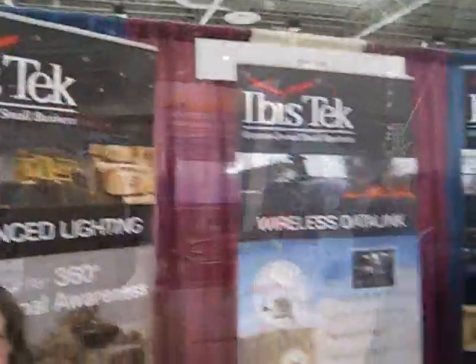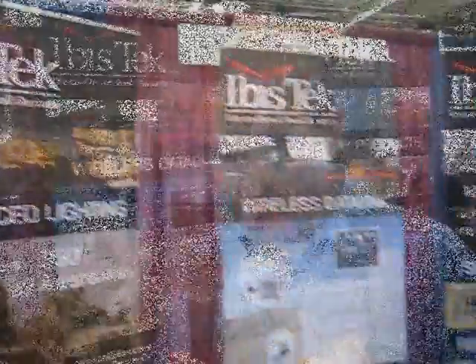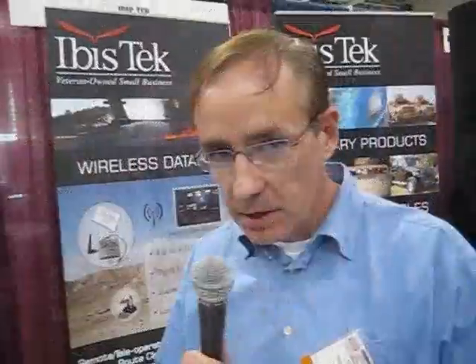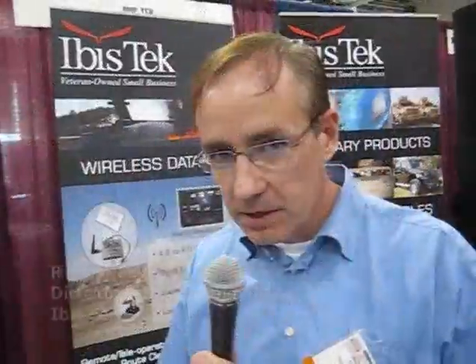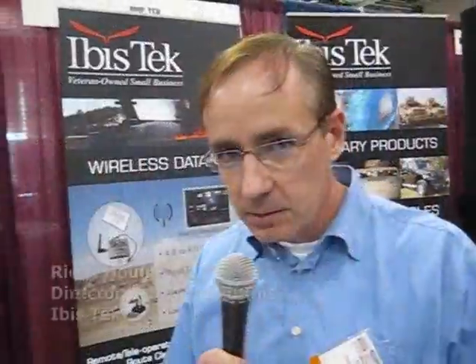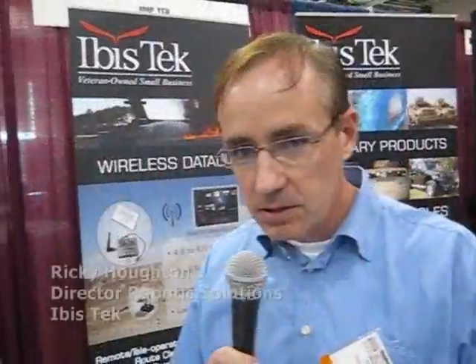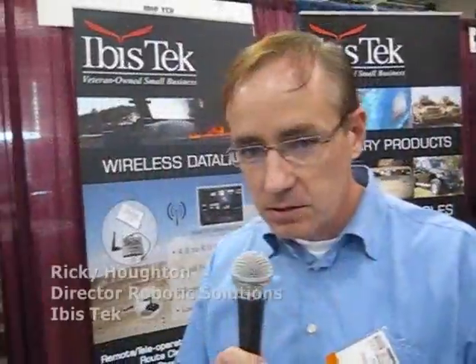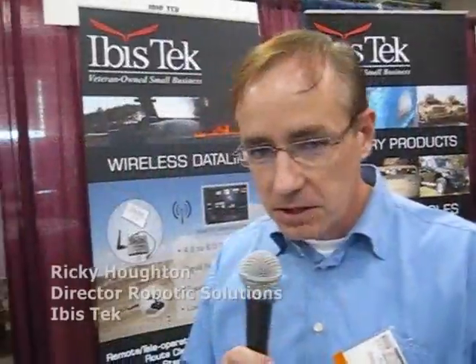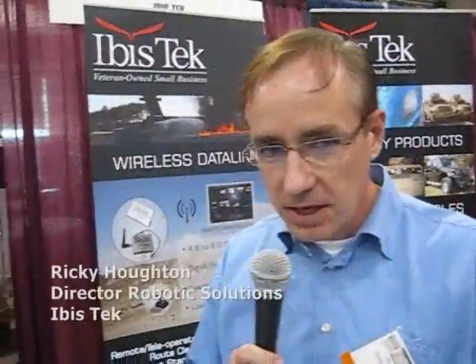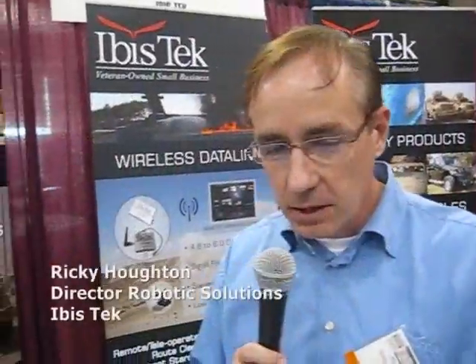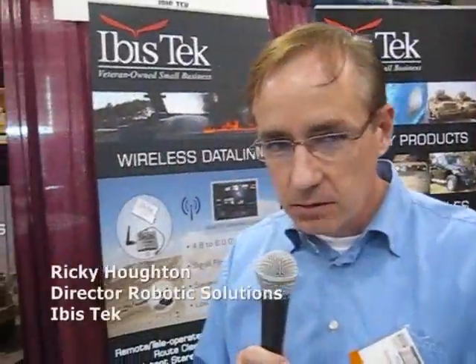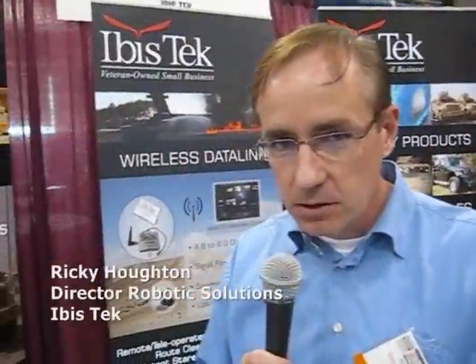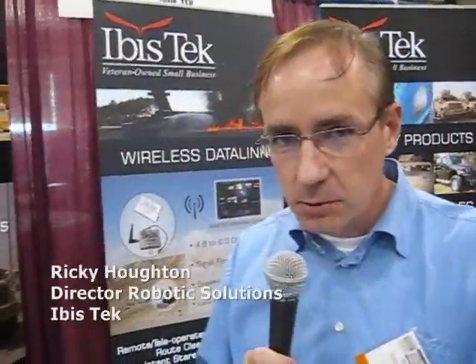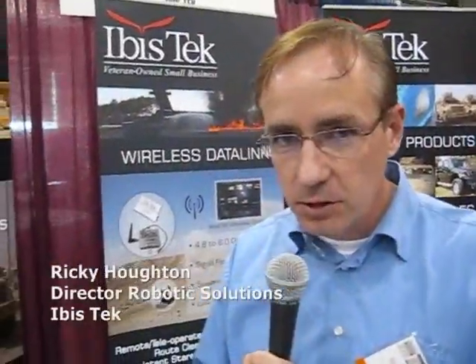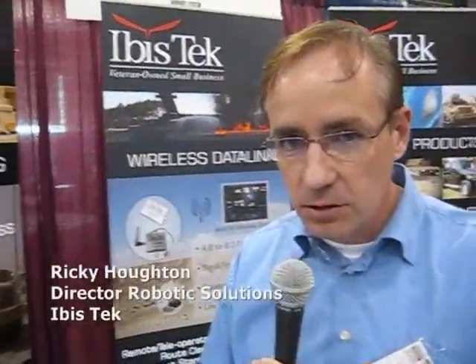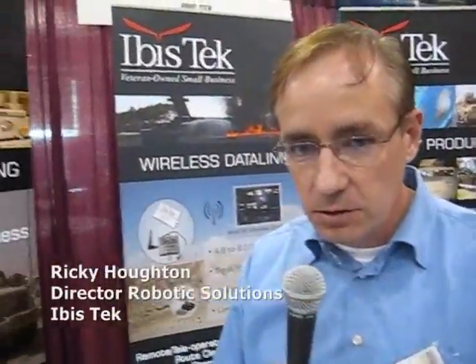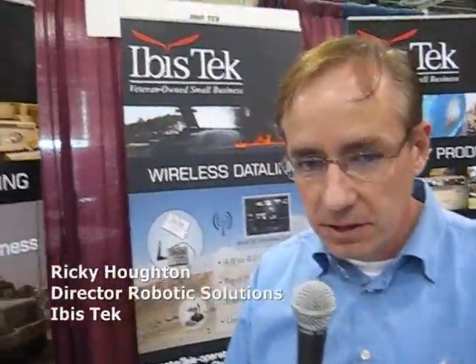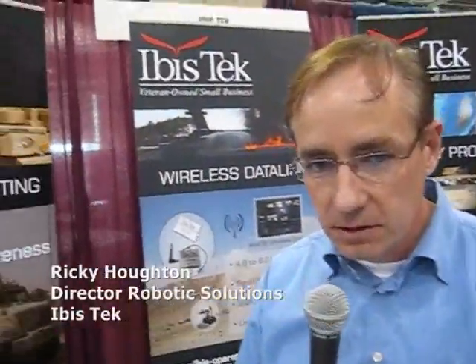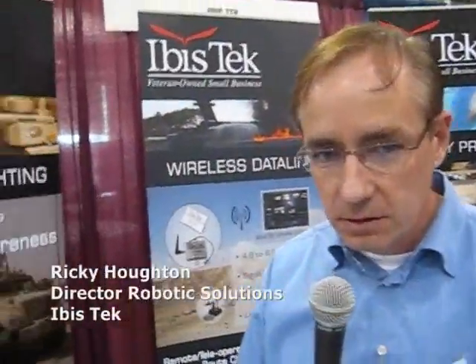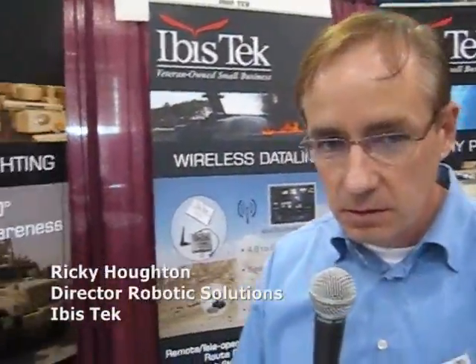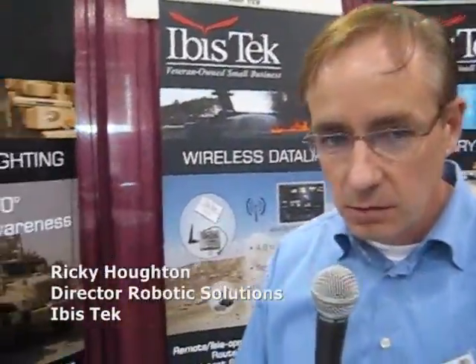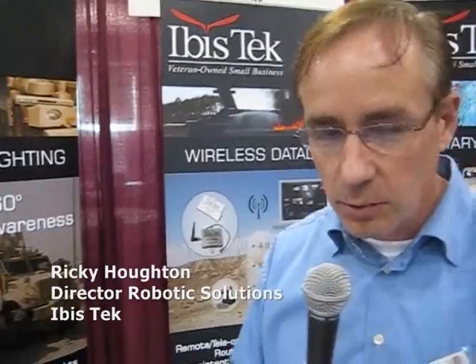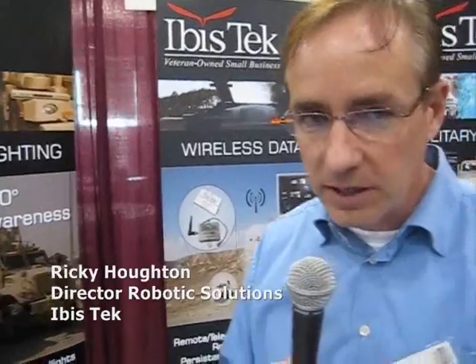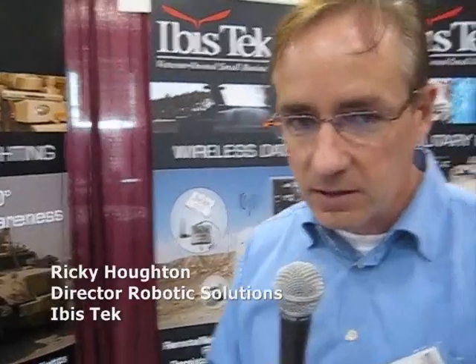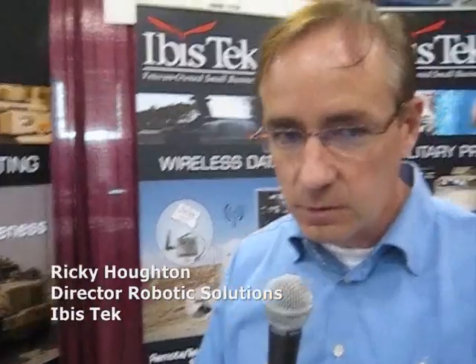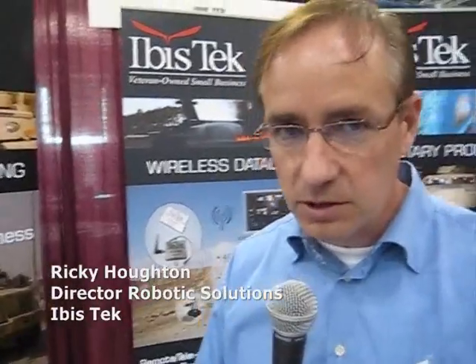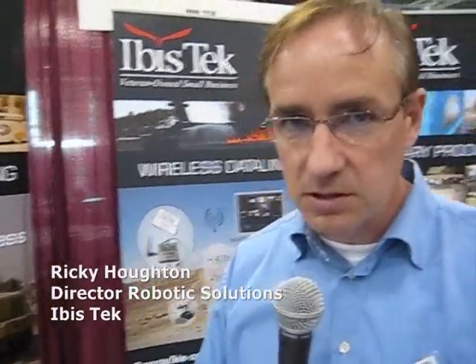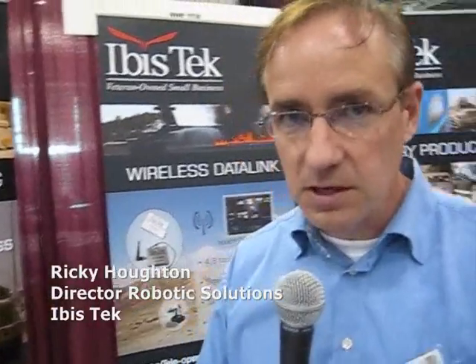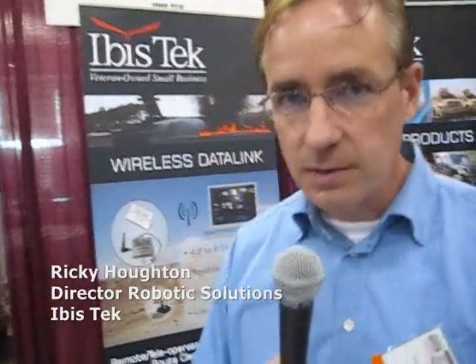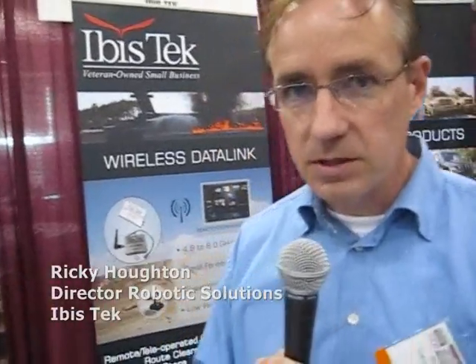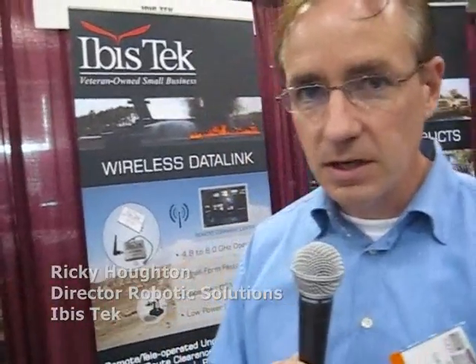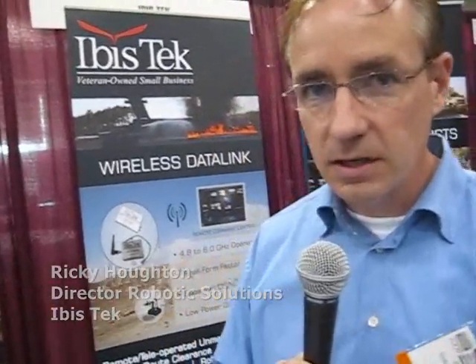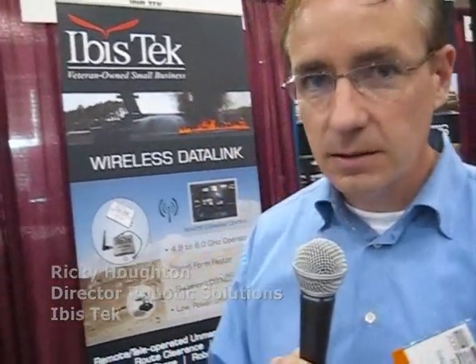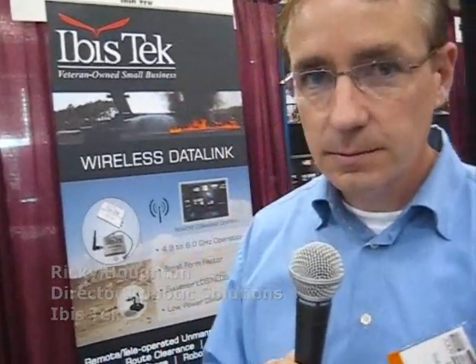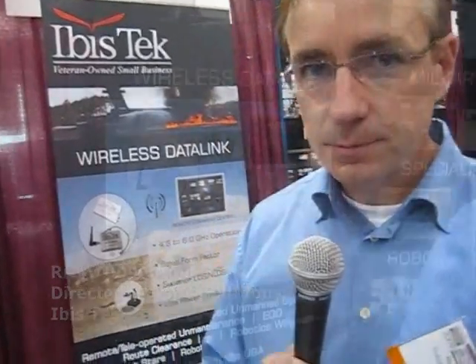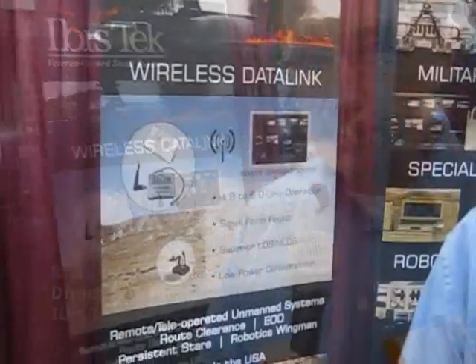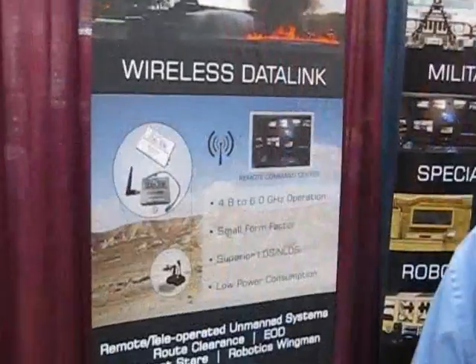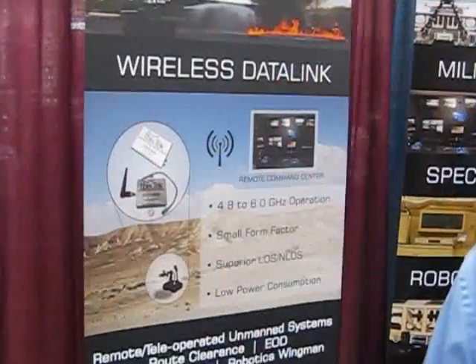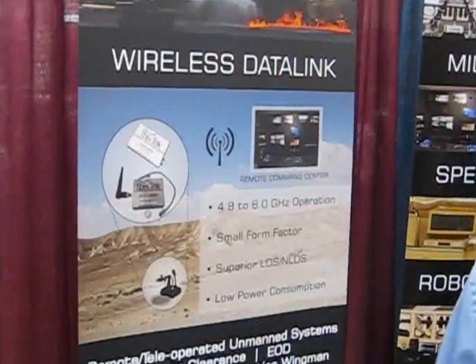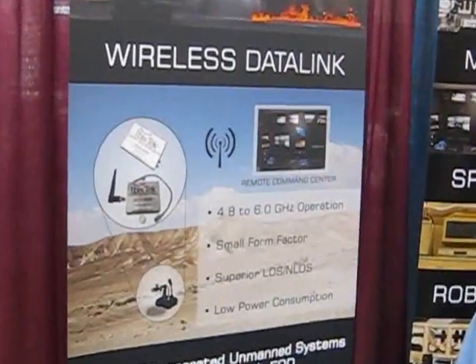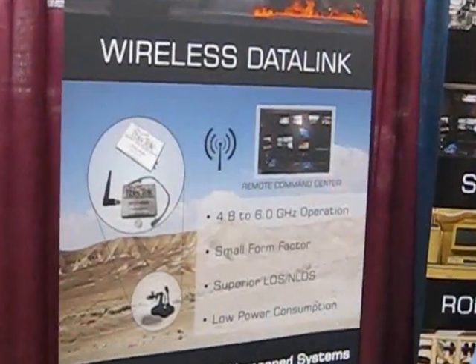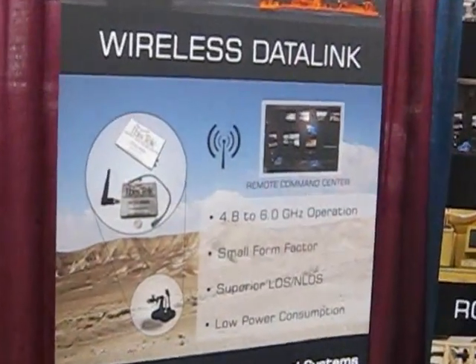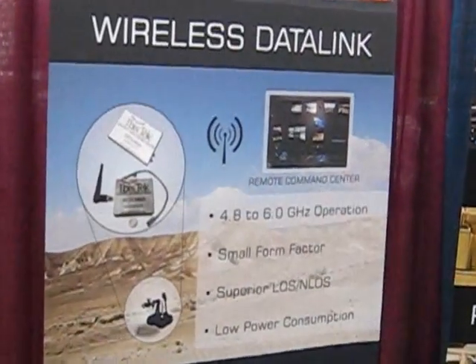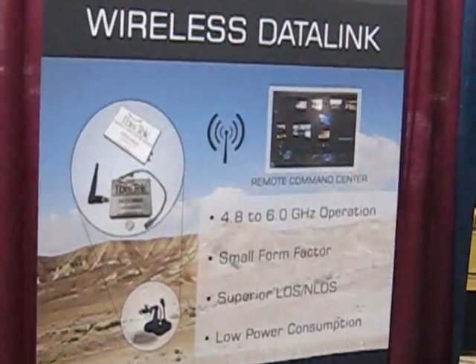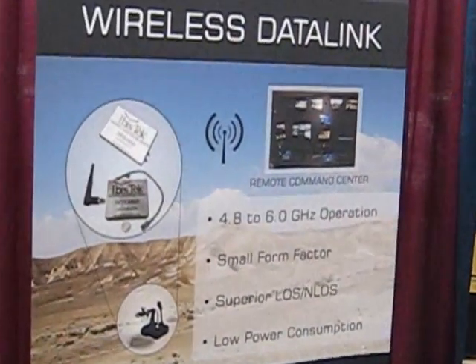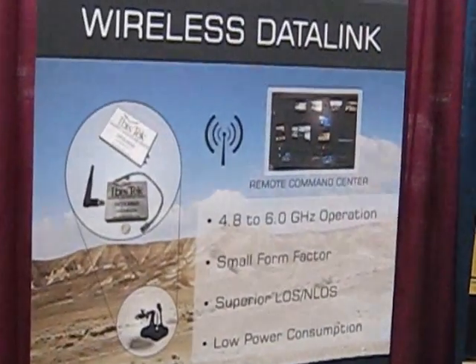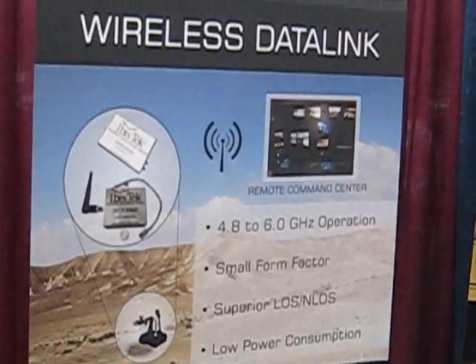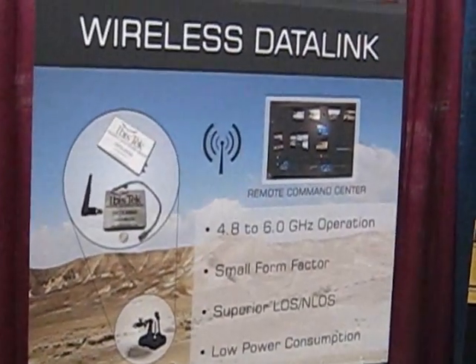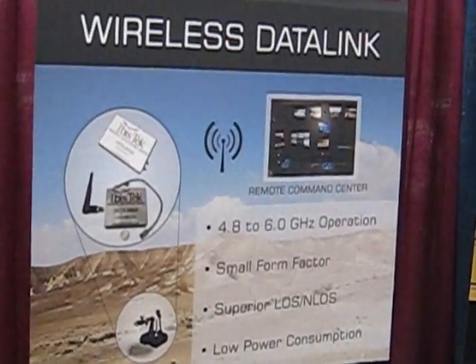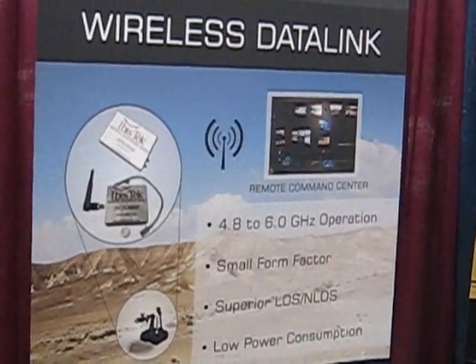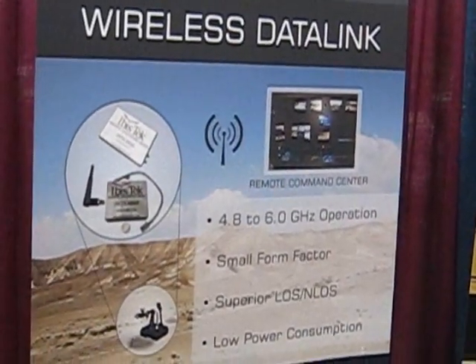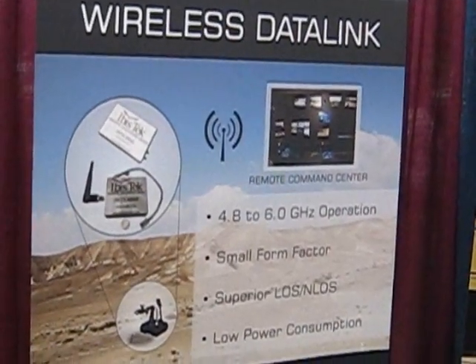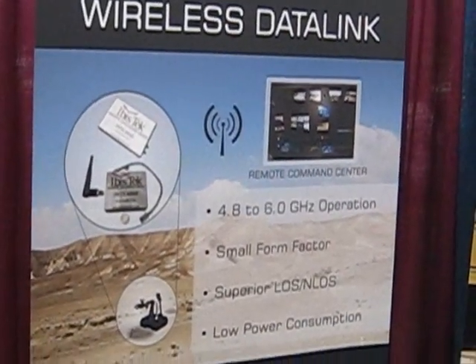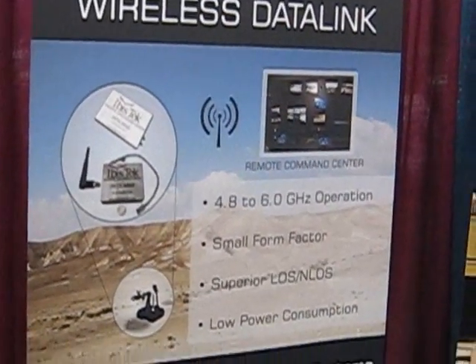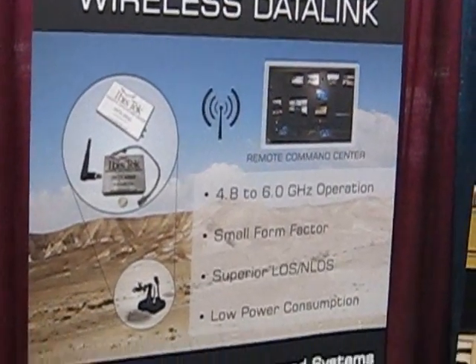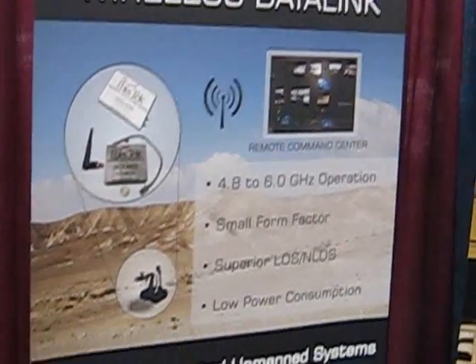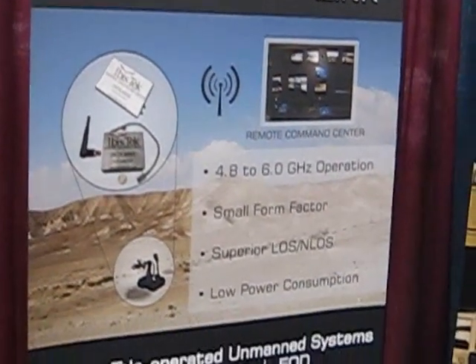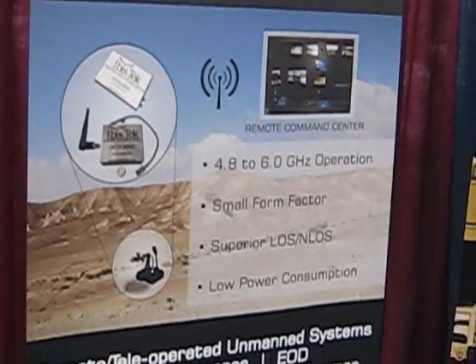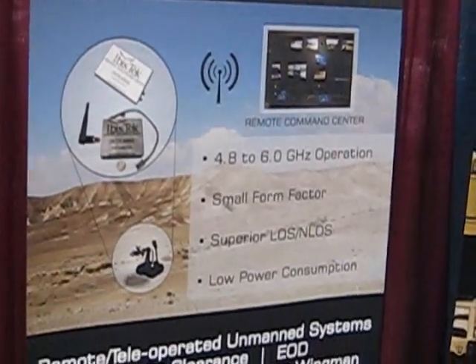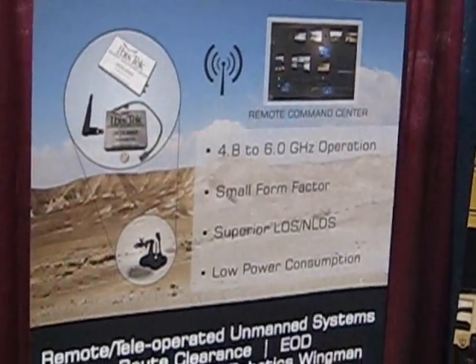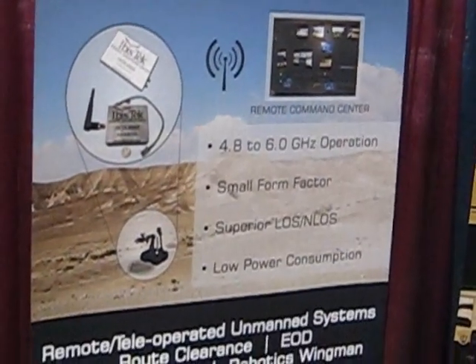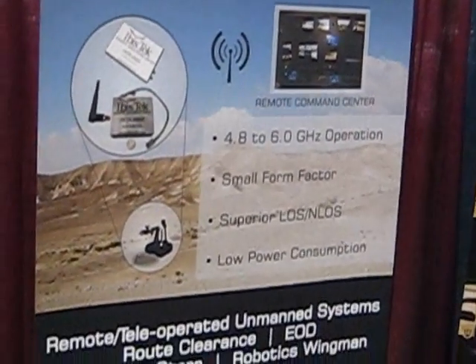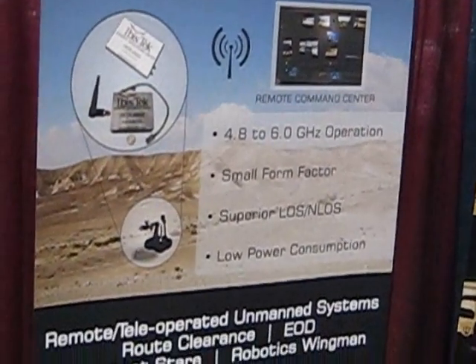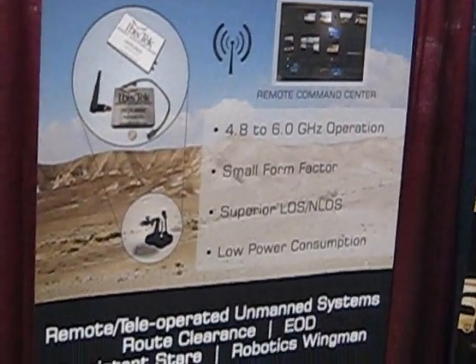My name is Ricky Houghton. I'm the director of robotic solutions at IBISTECH. Tell us about some of the new innovations with your data link, Ricky.